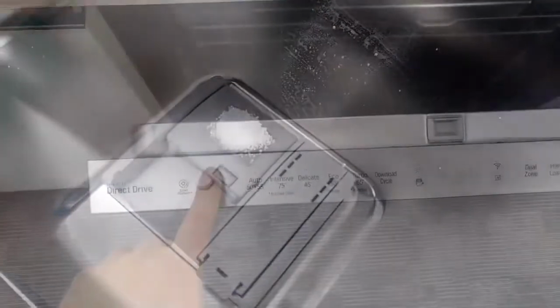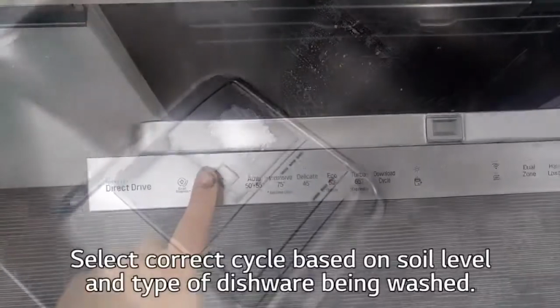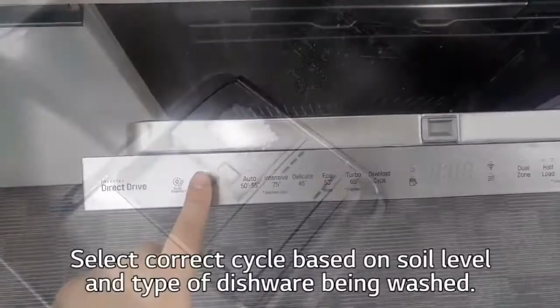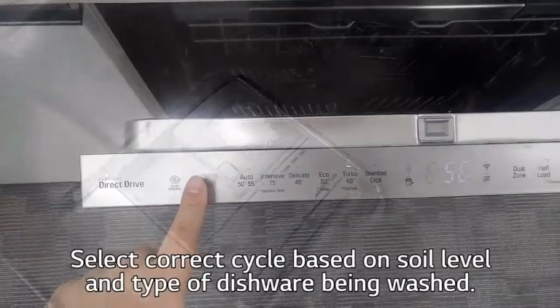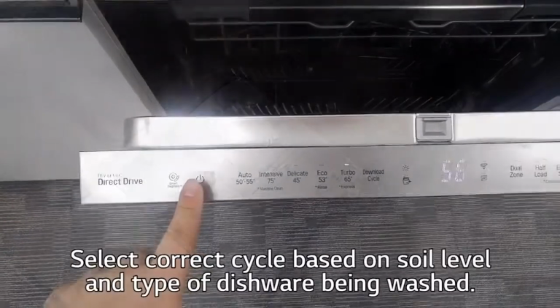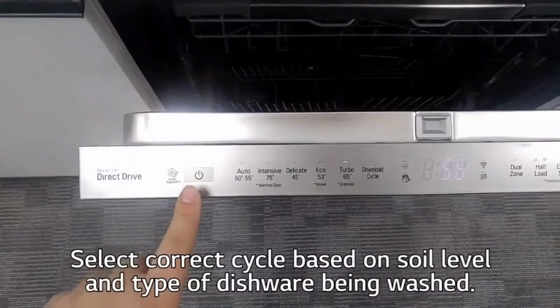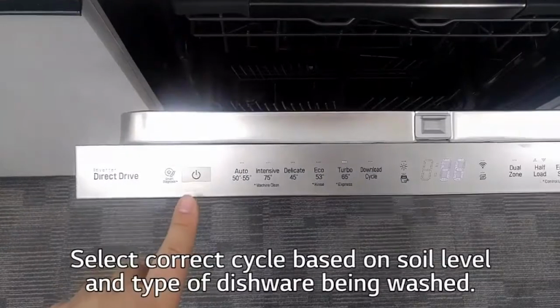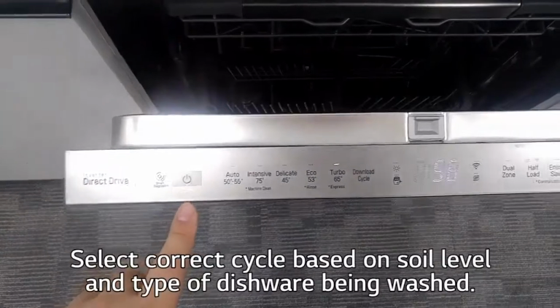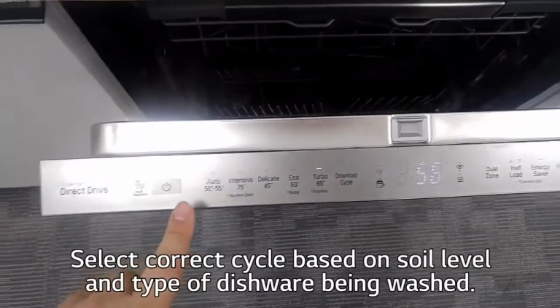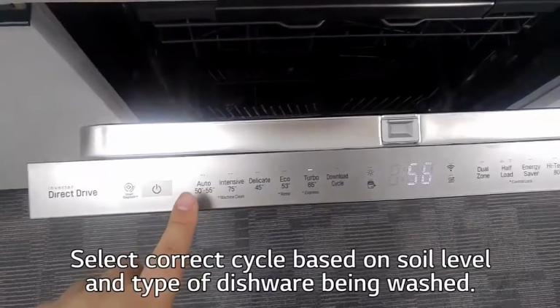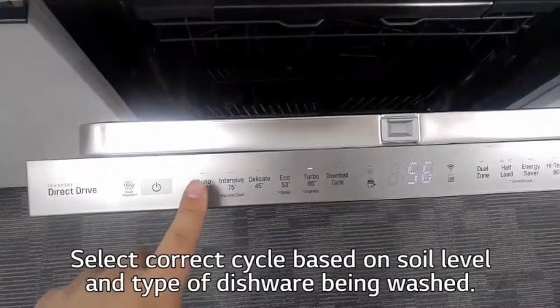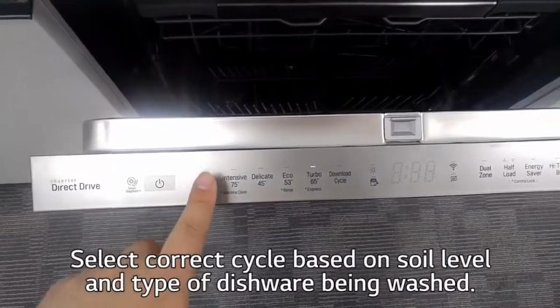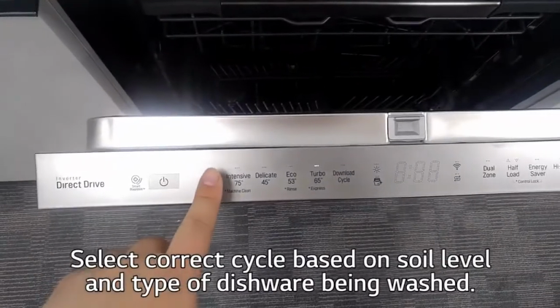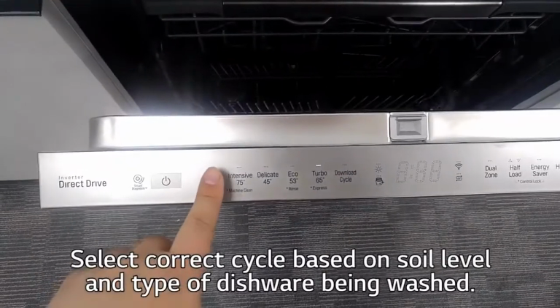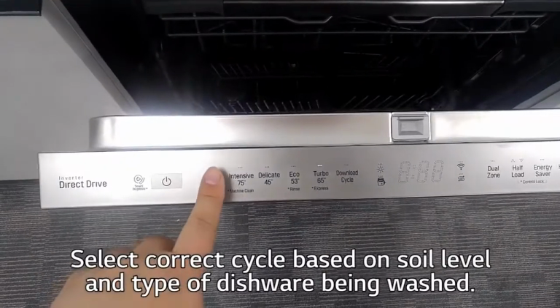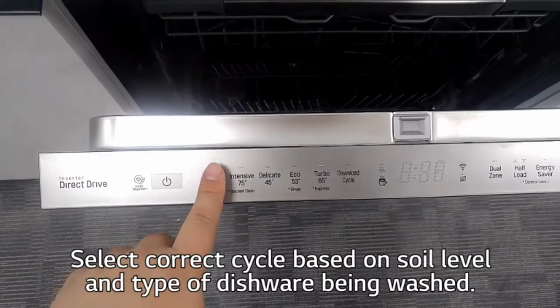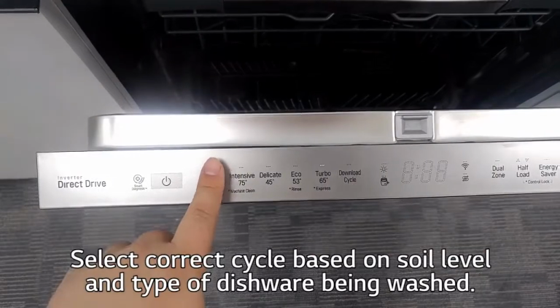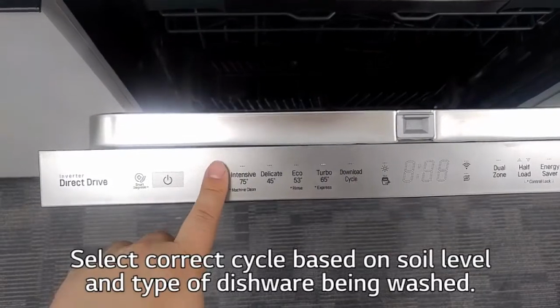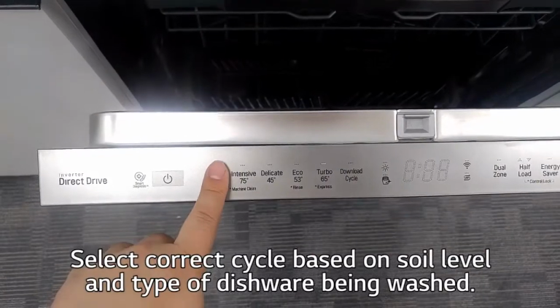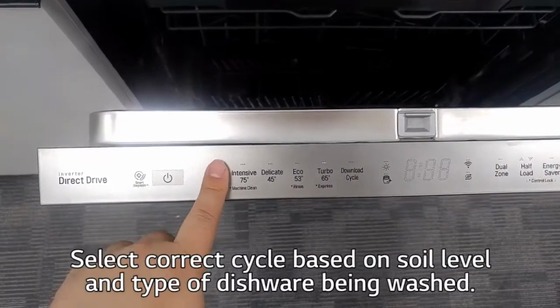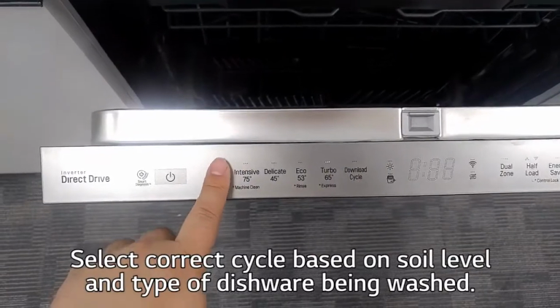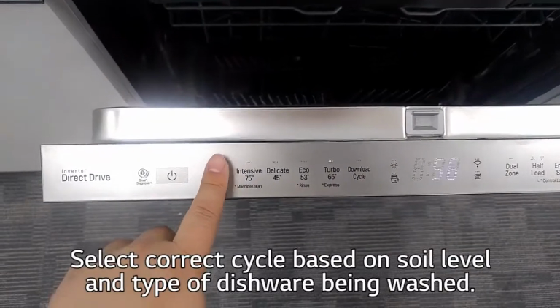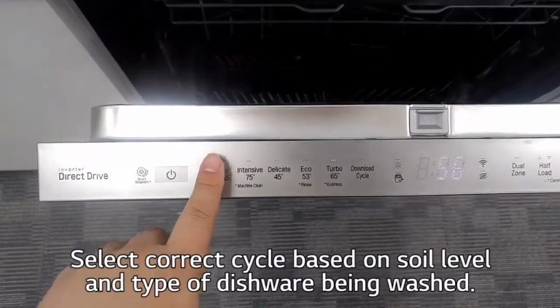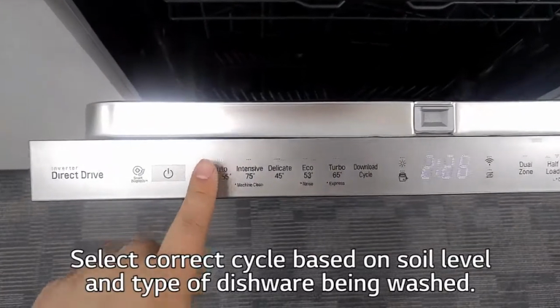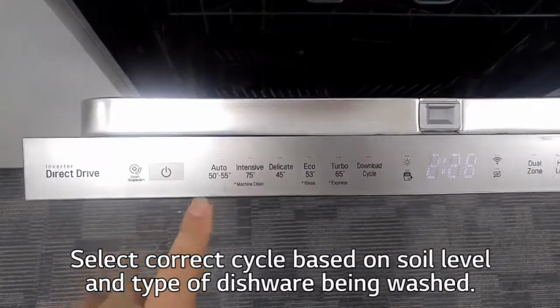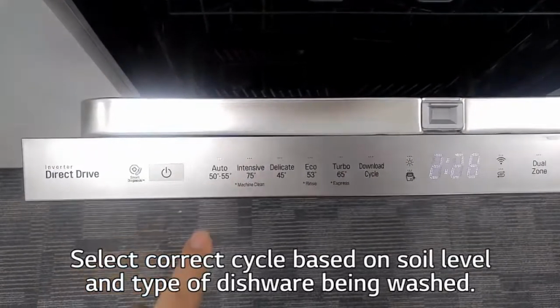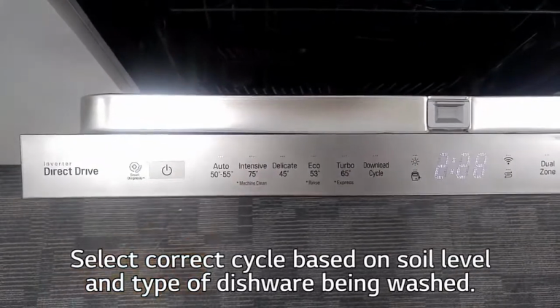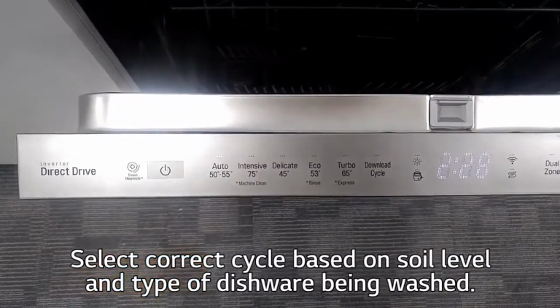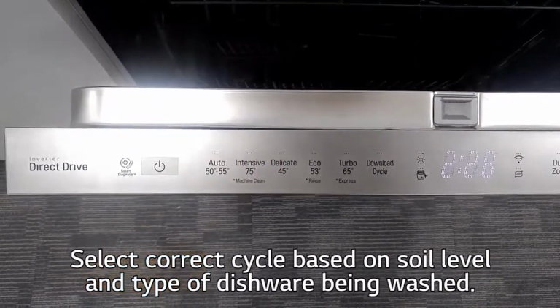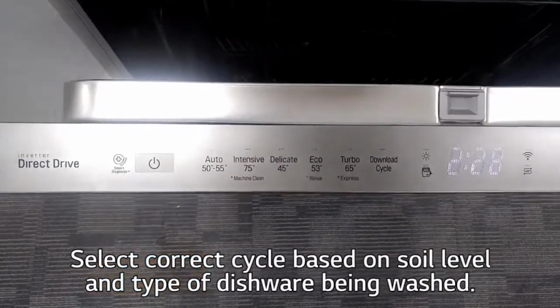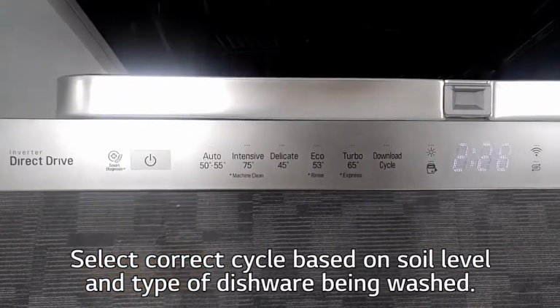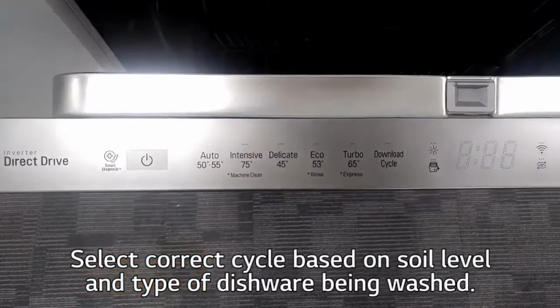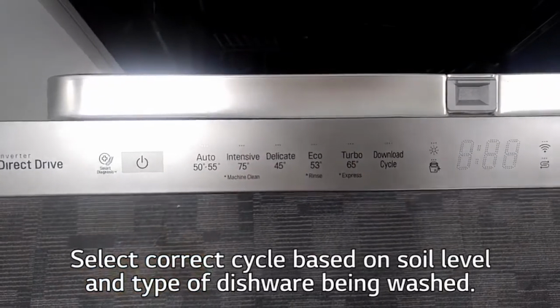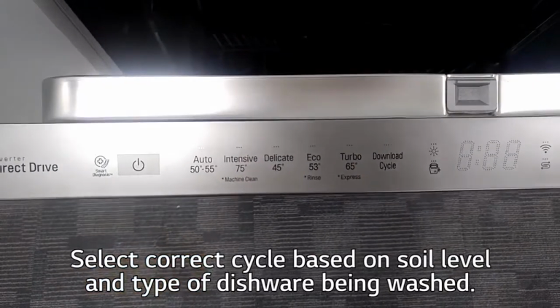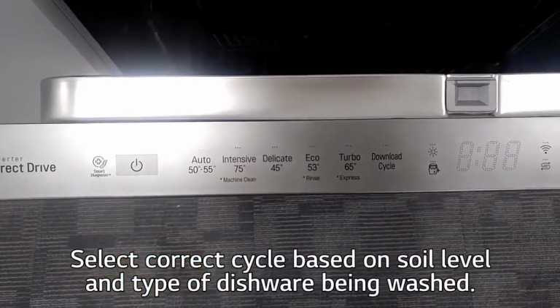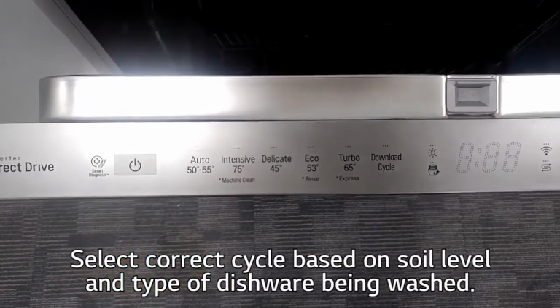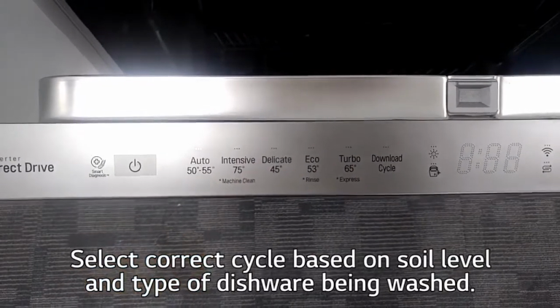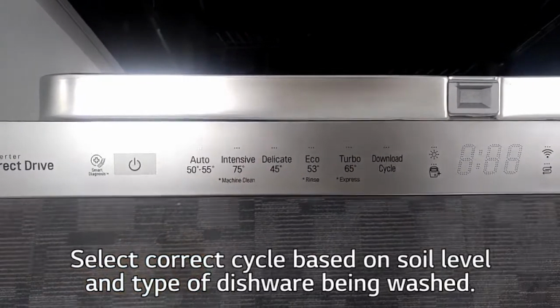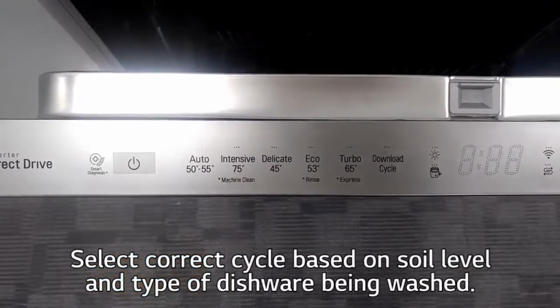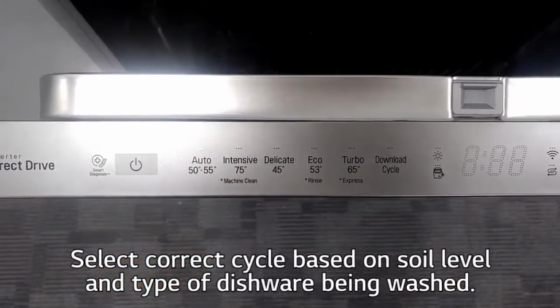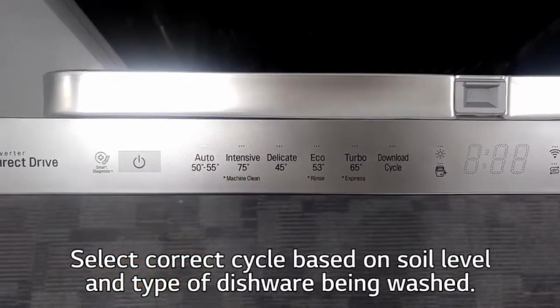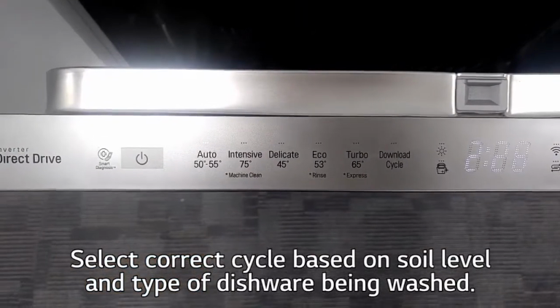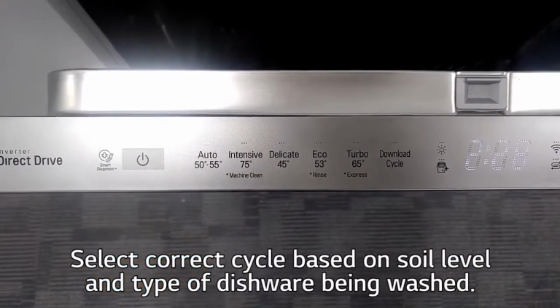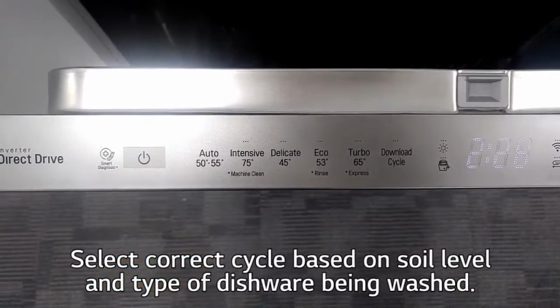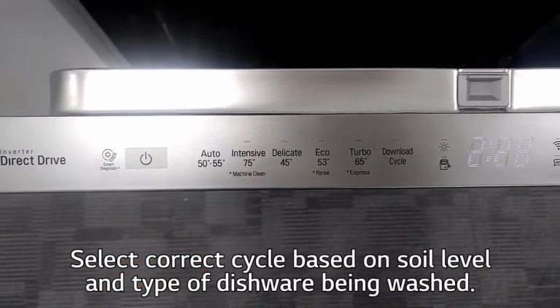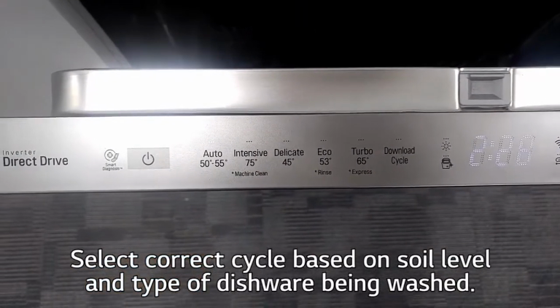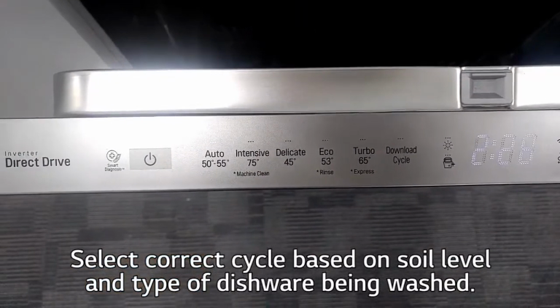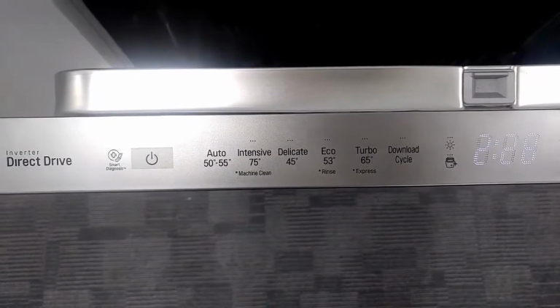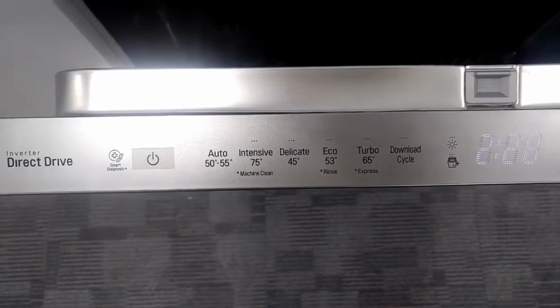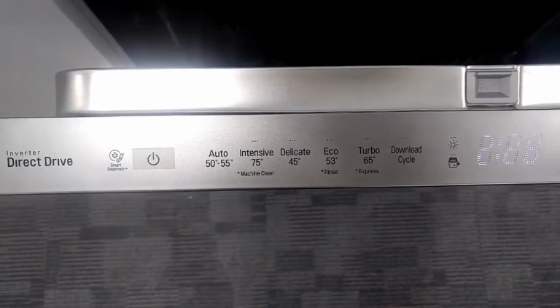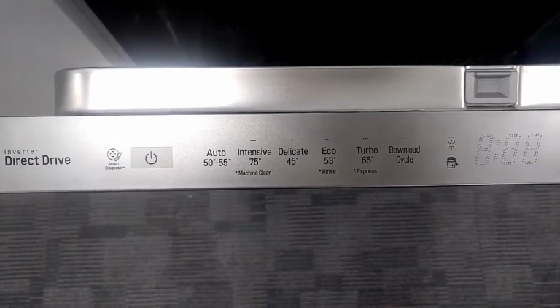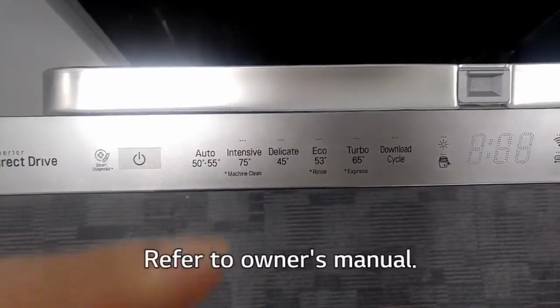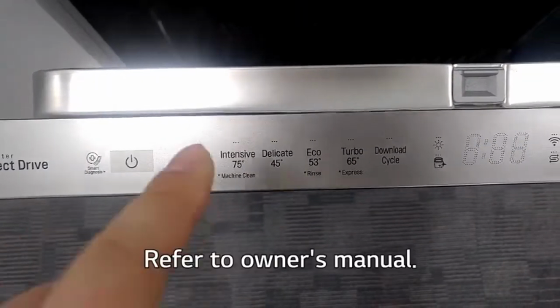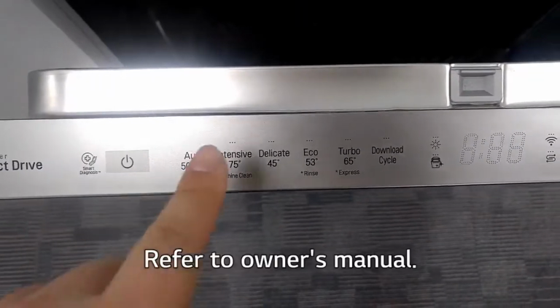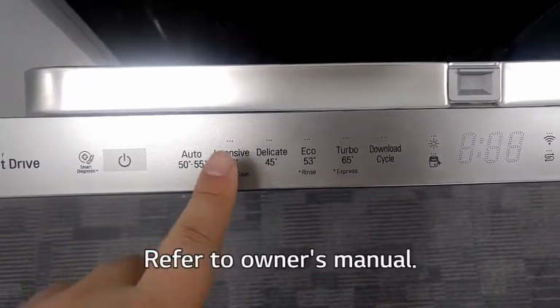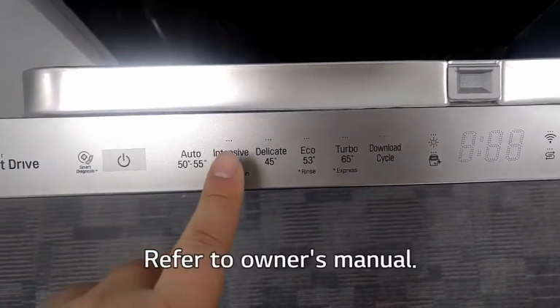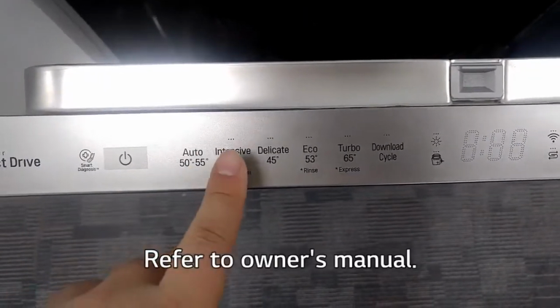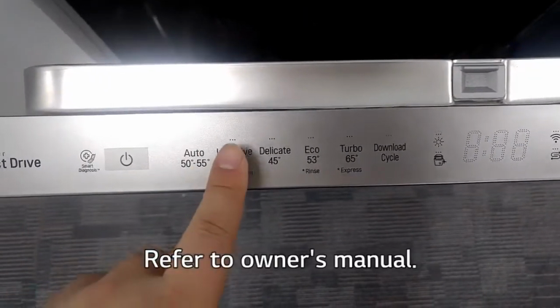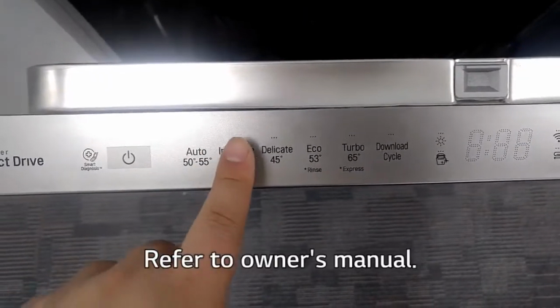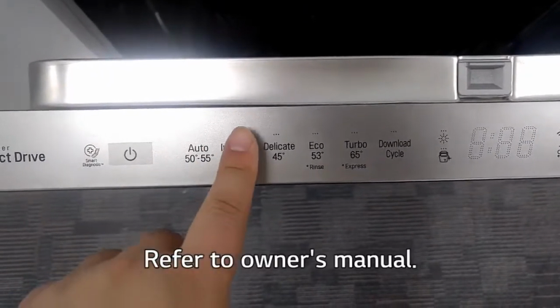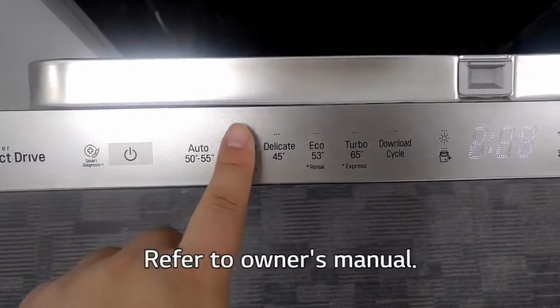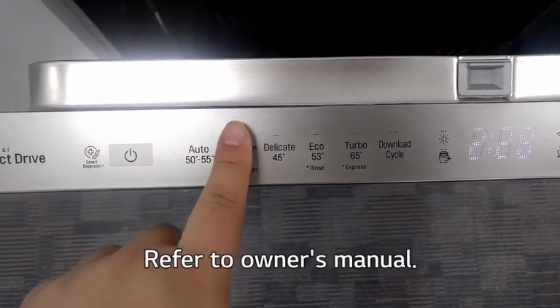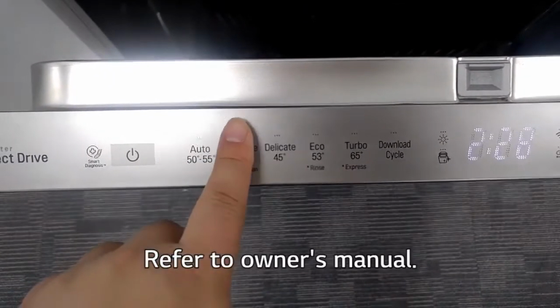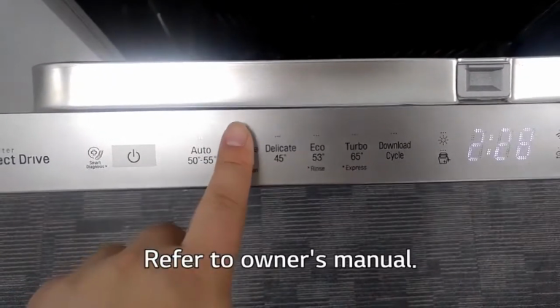Select the correct cycle based on soil level and type of dishes being washed. Refer to the owner's manual.